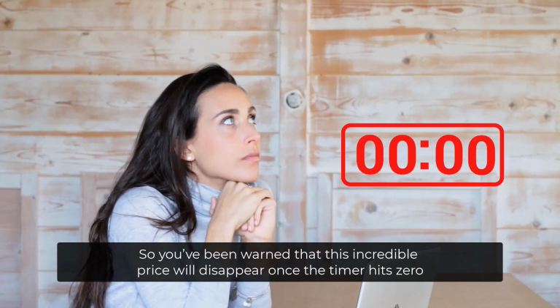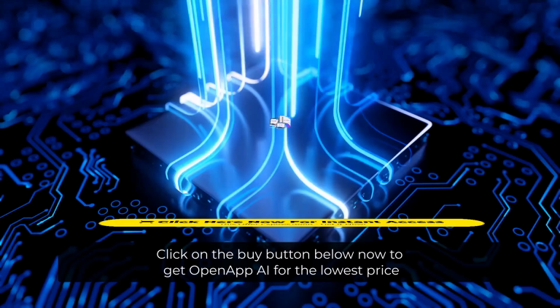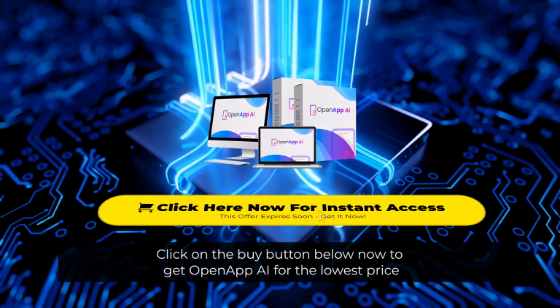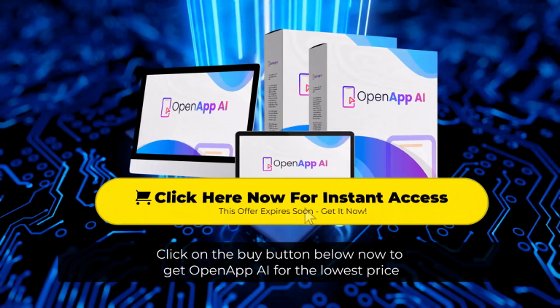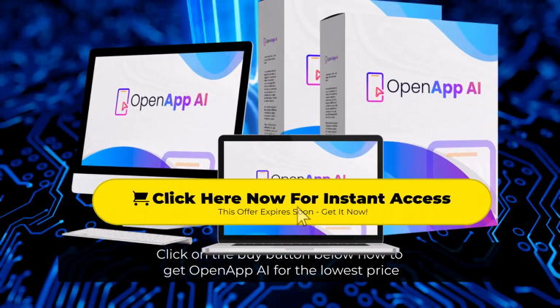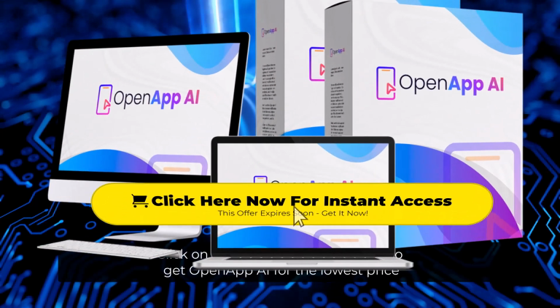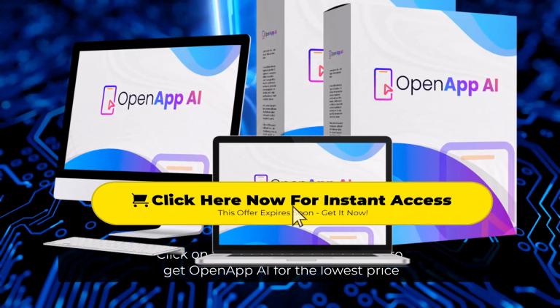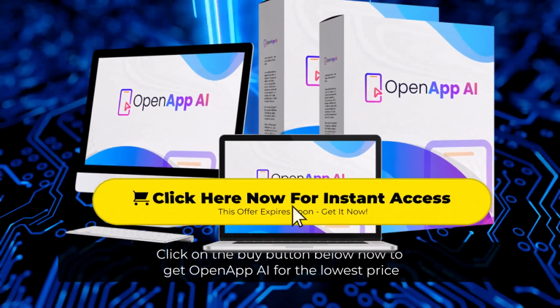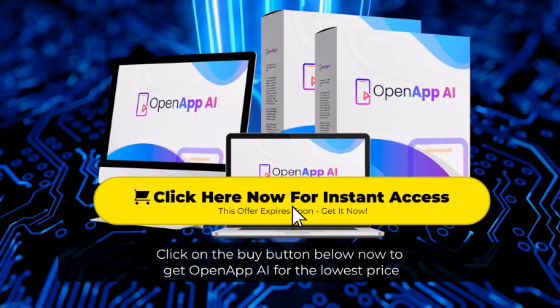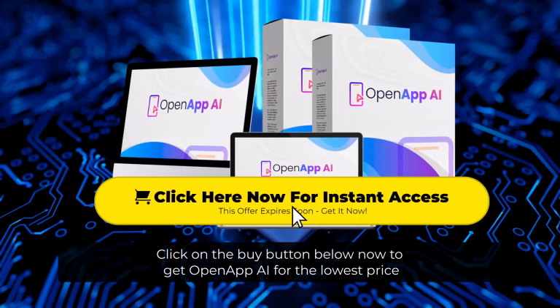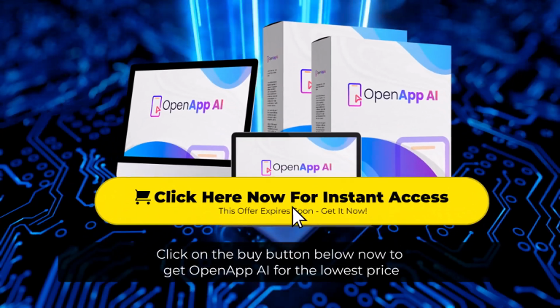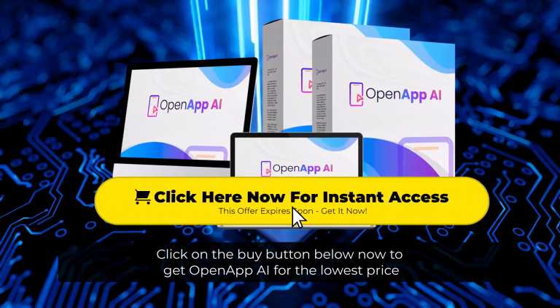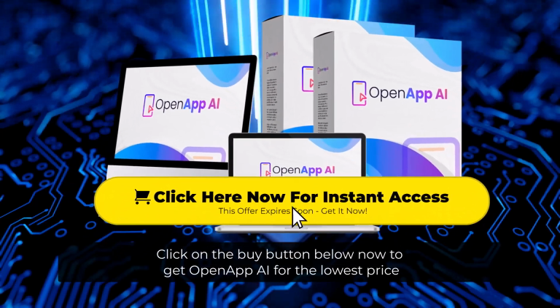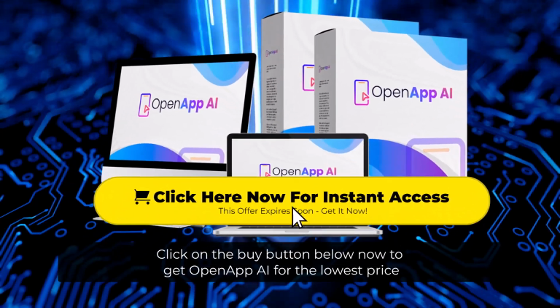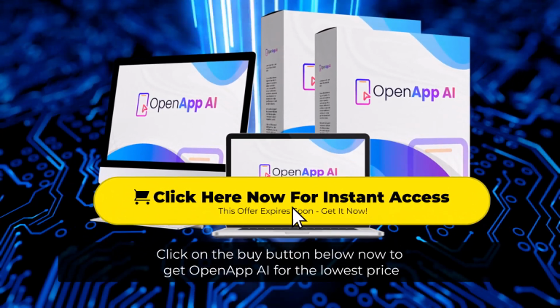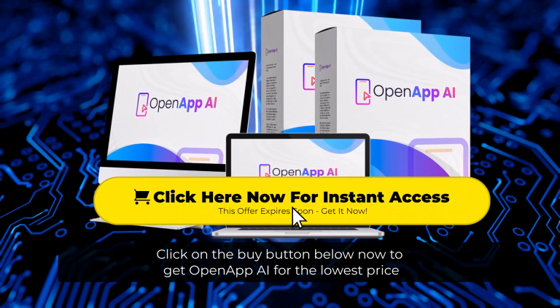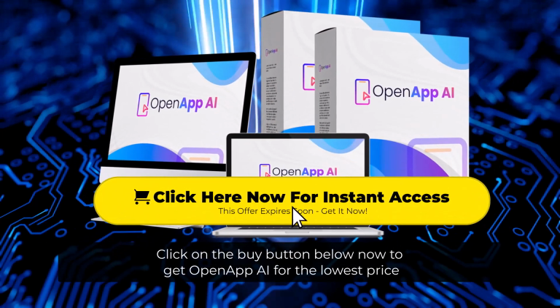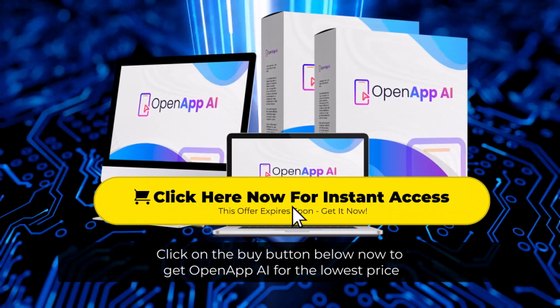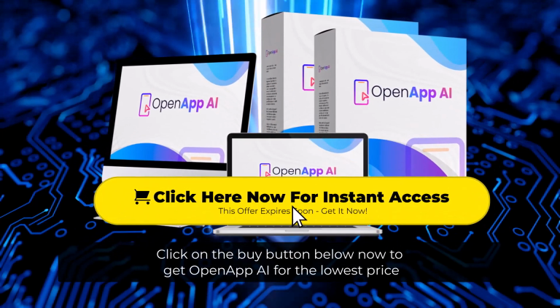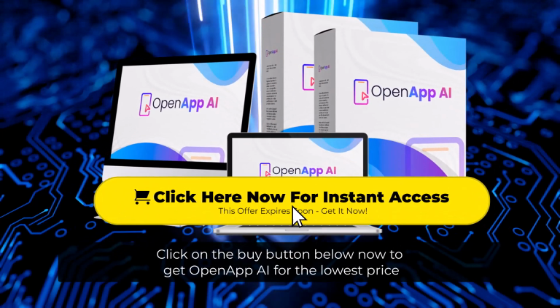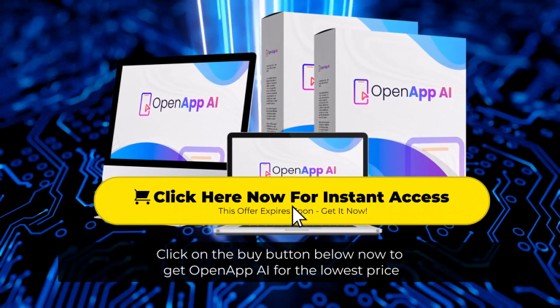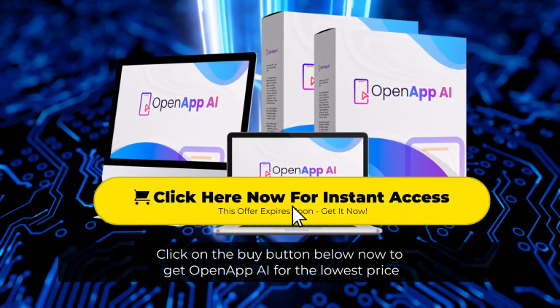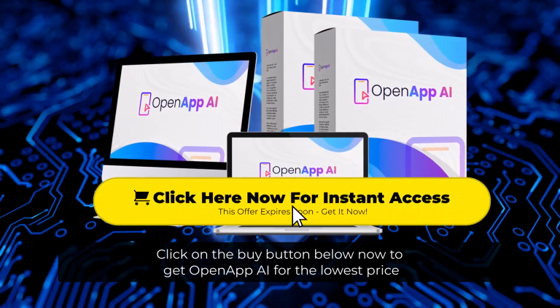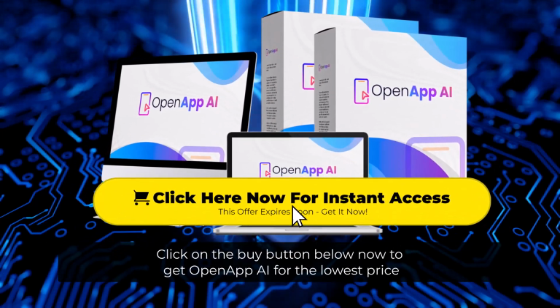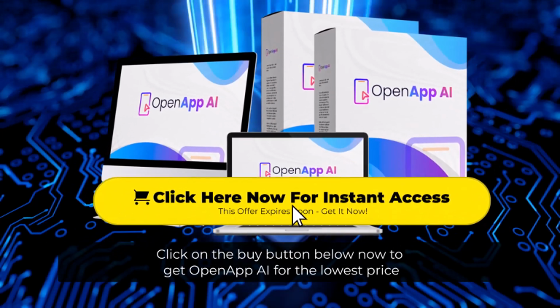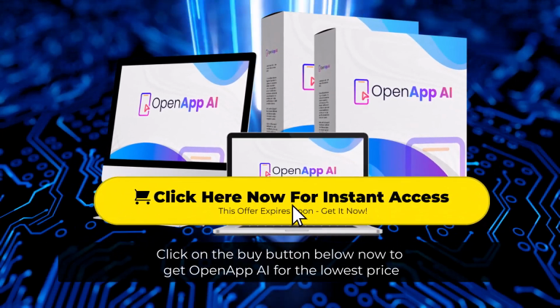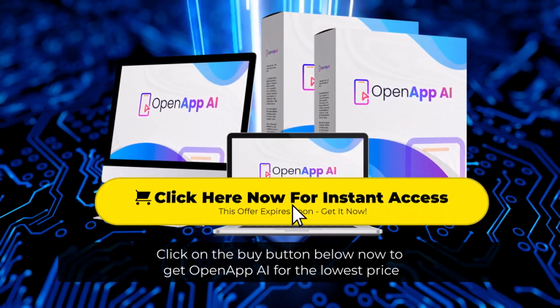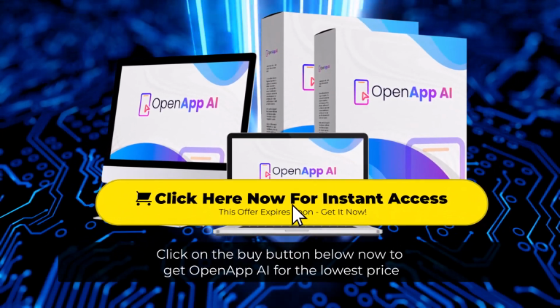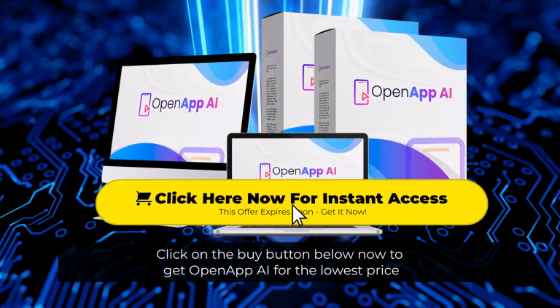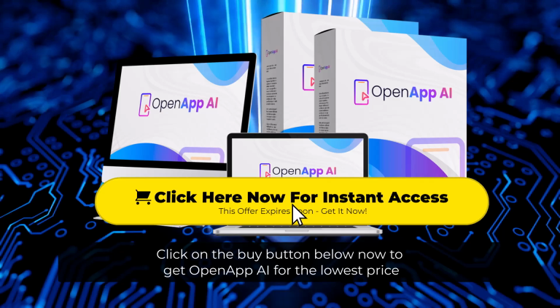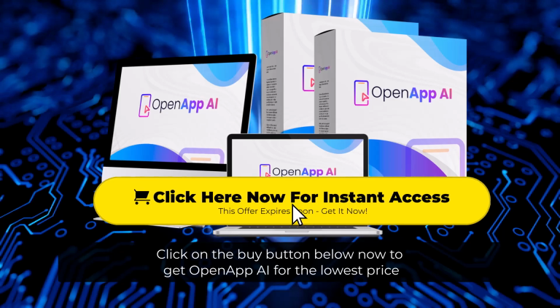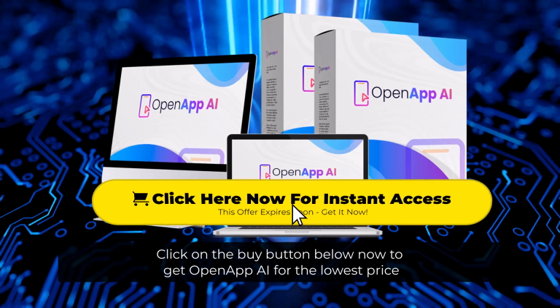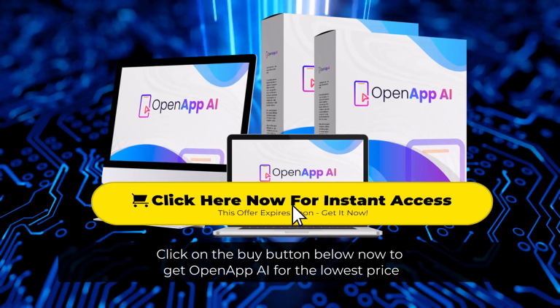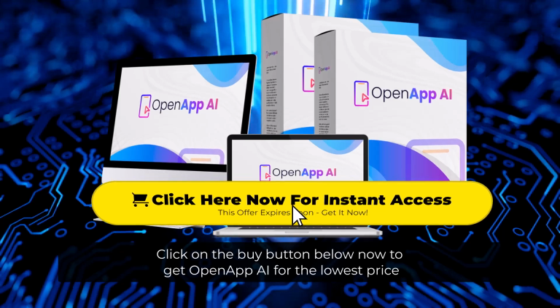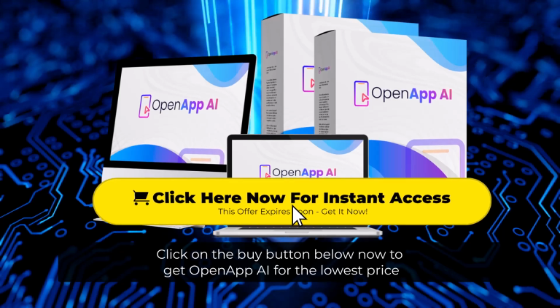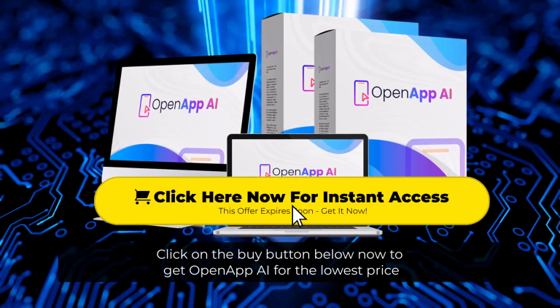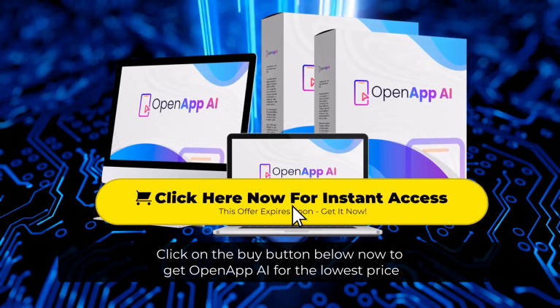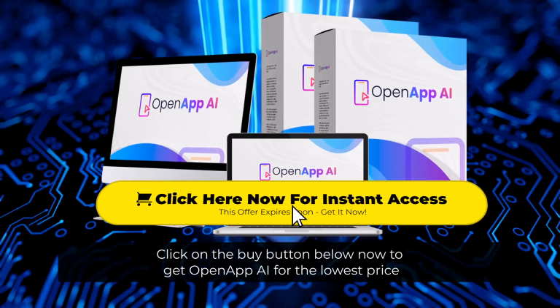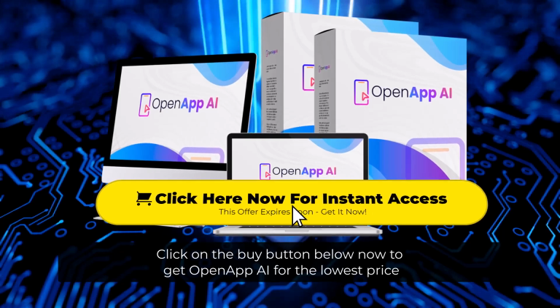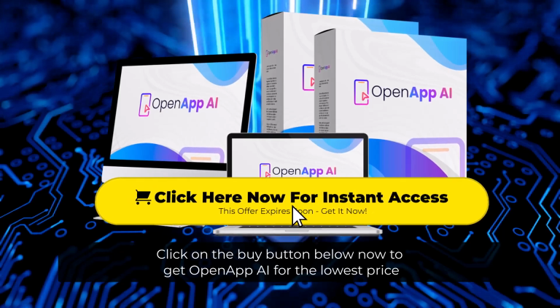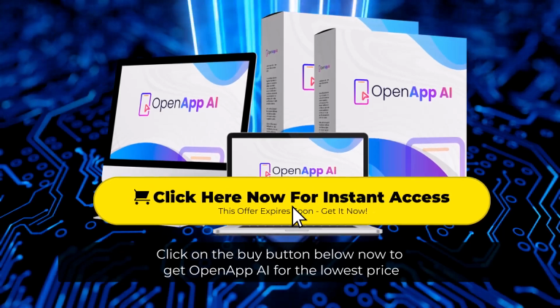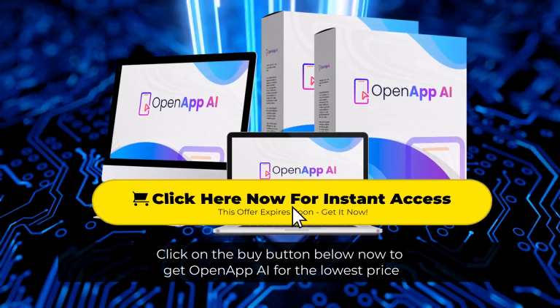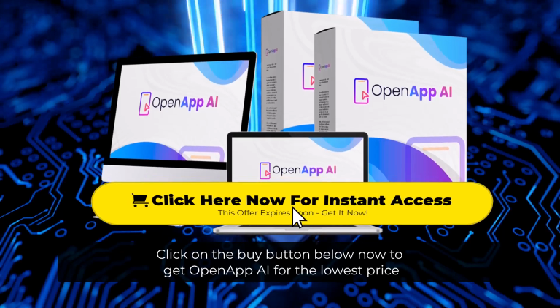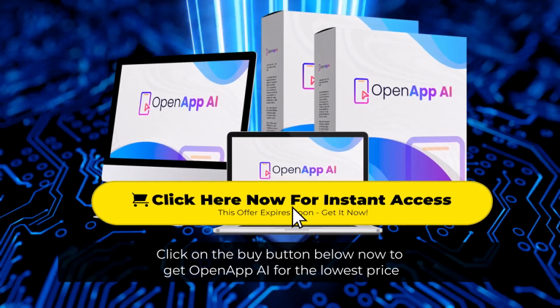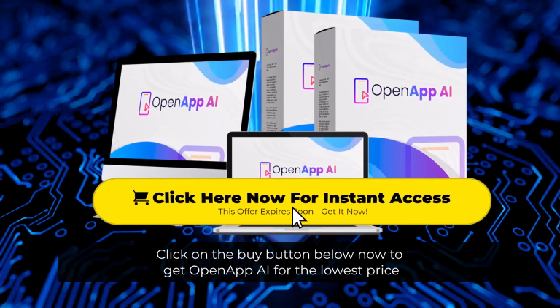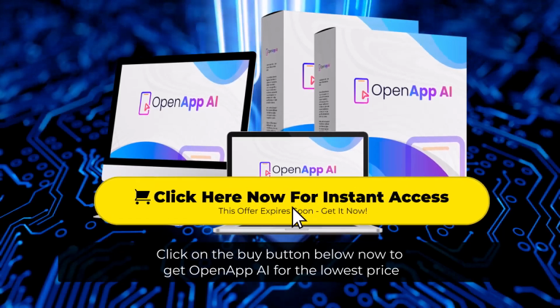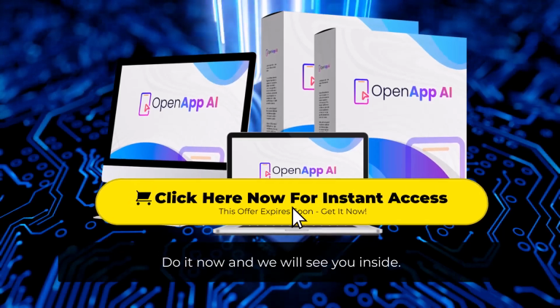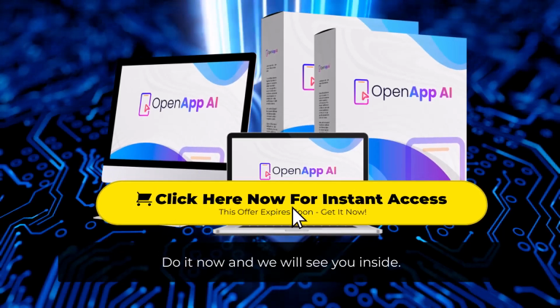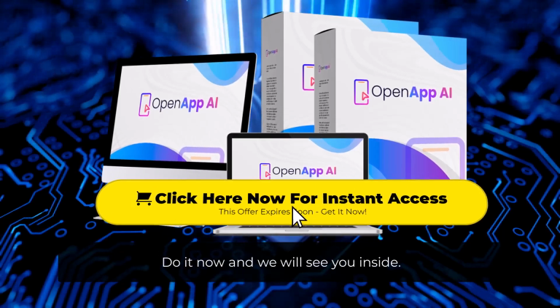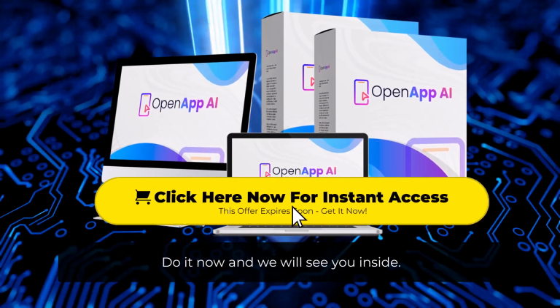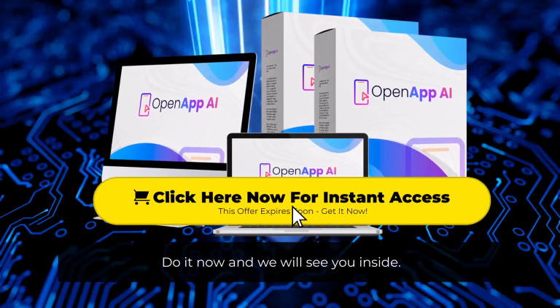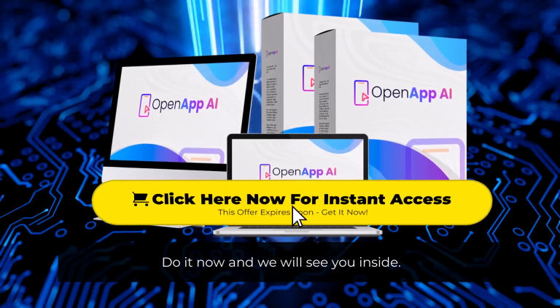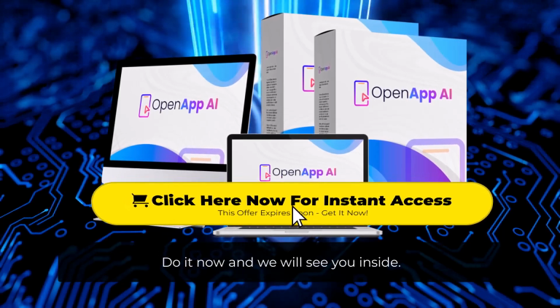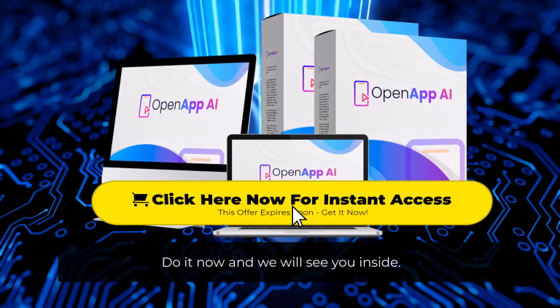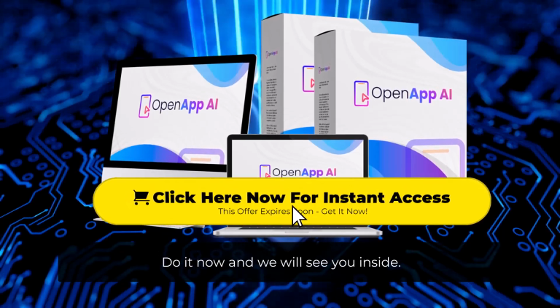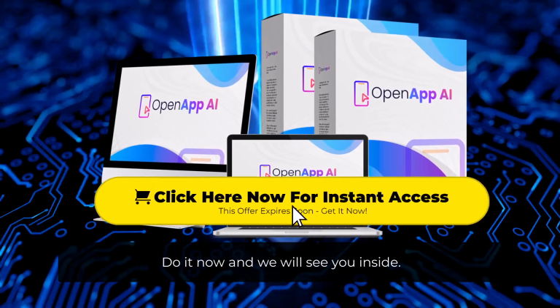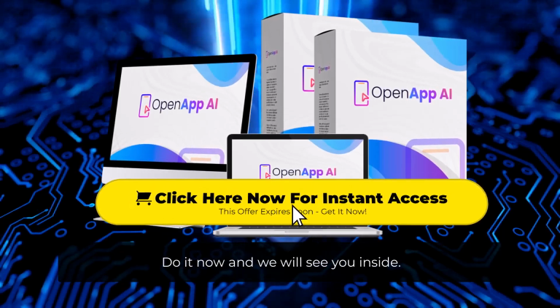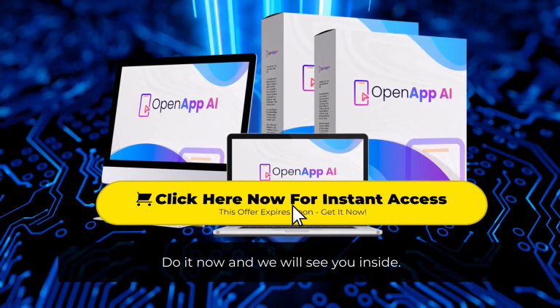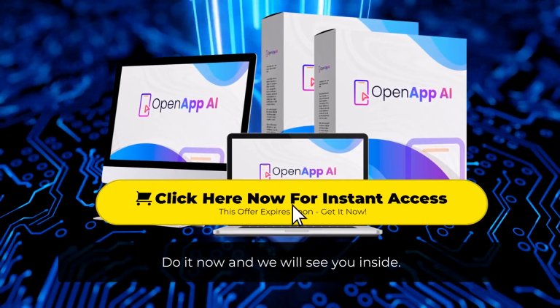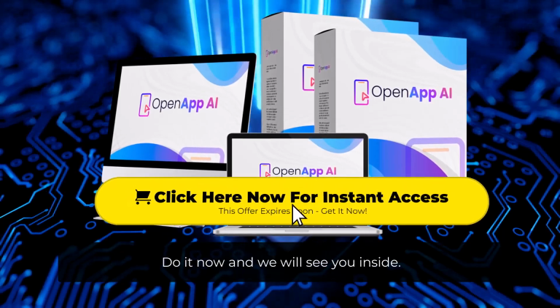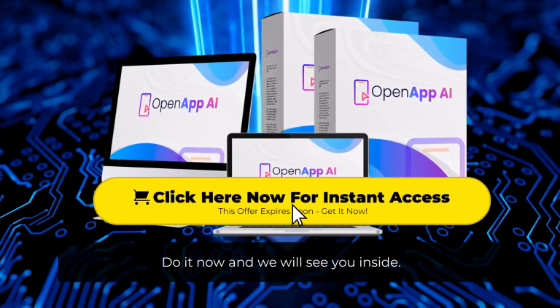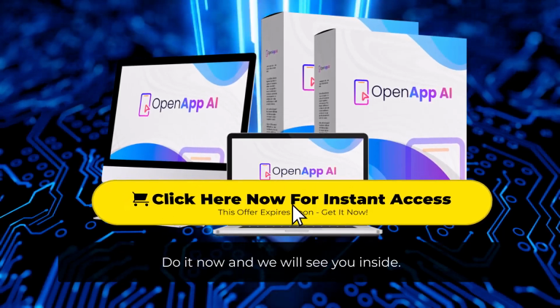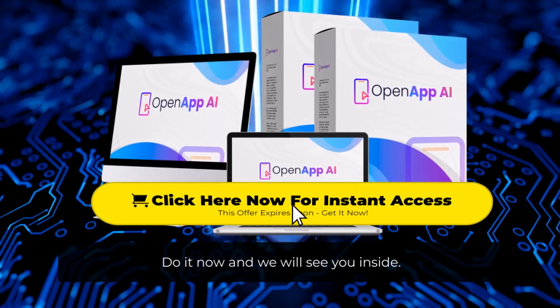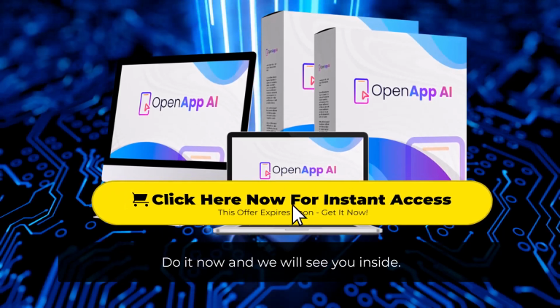Click on the buy button below now to get OpenApp AI for the lowest price. Do it now and we'll see you inside.